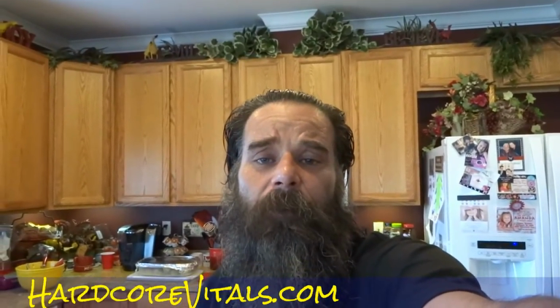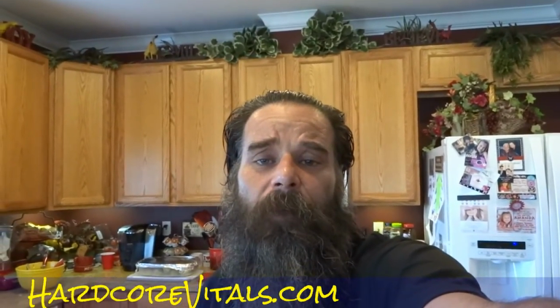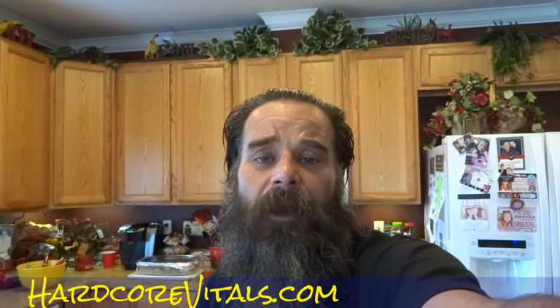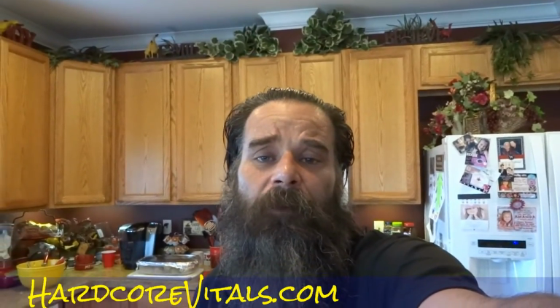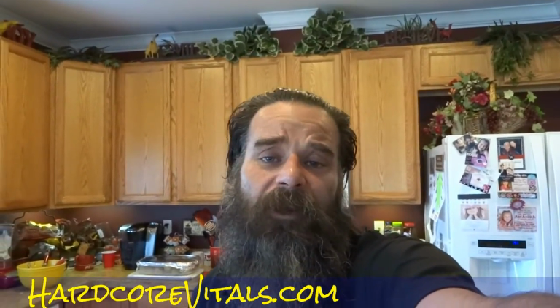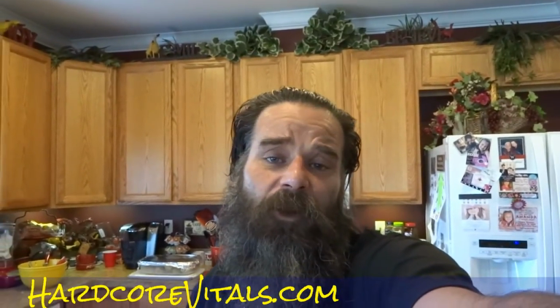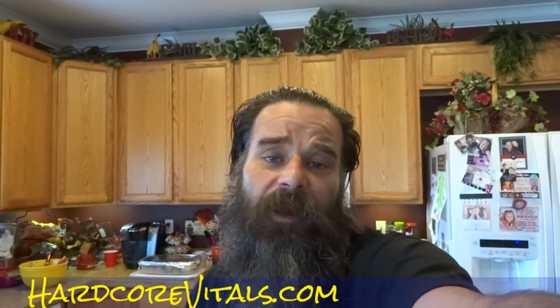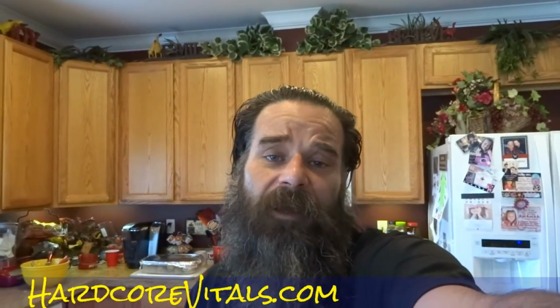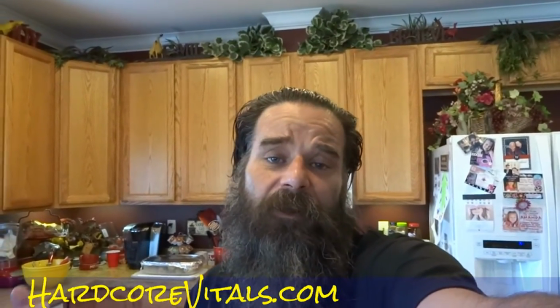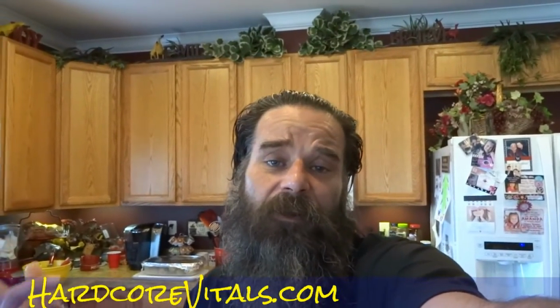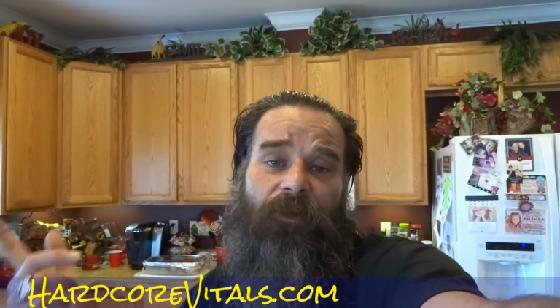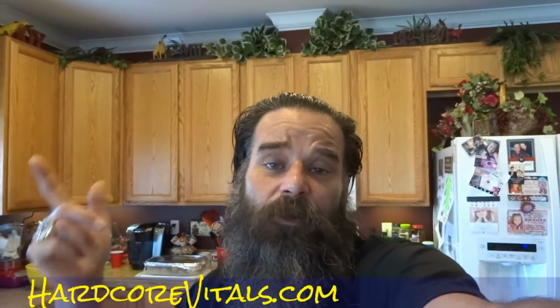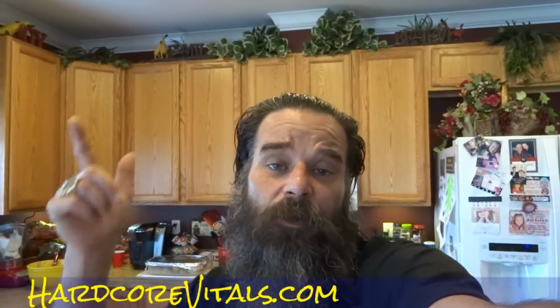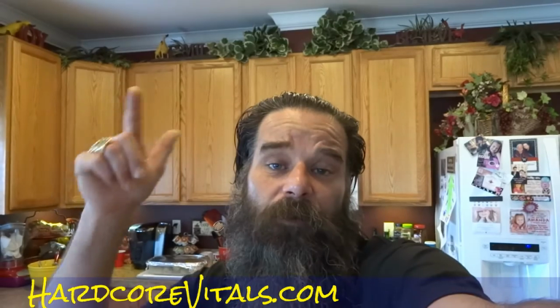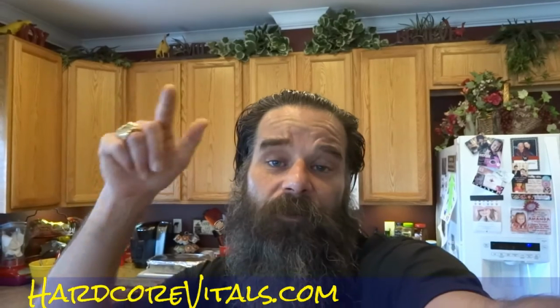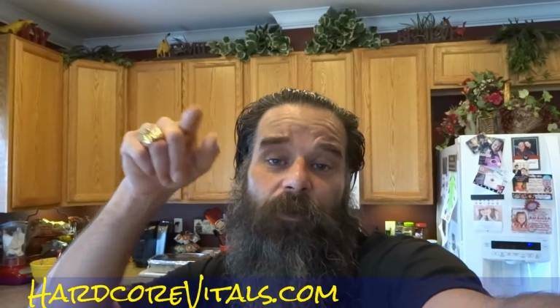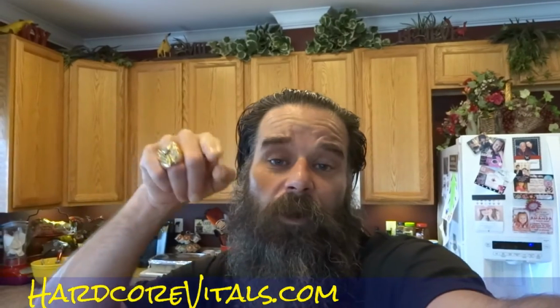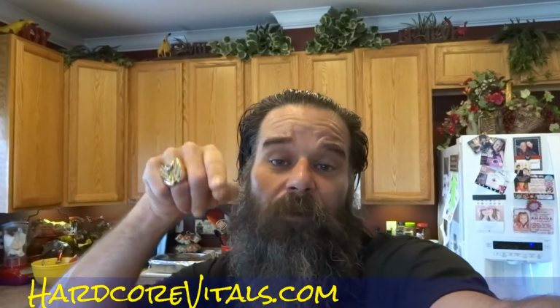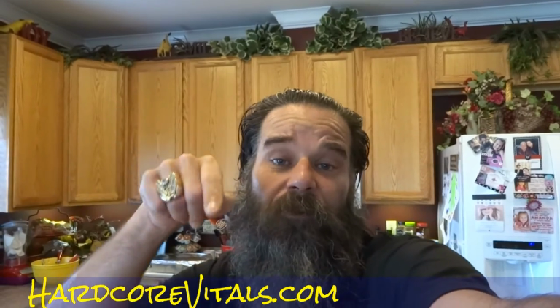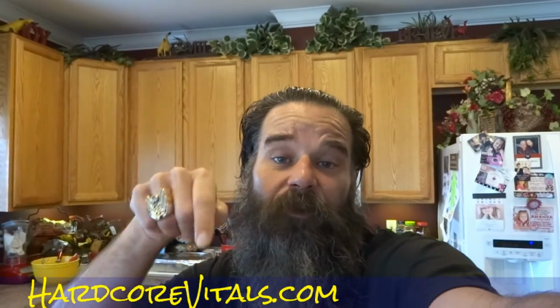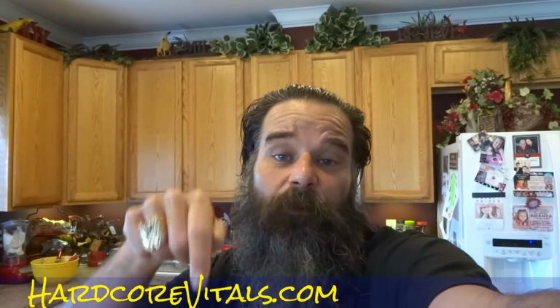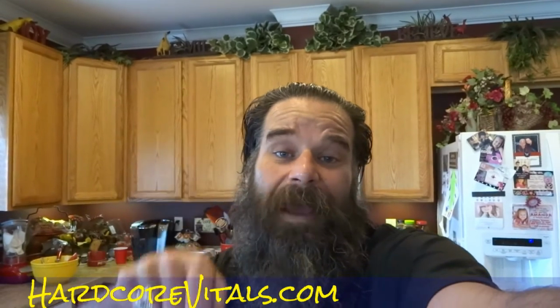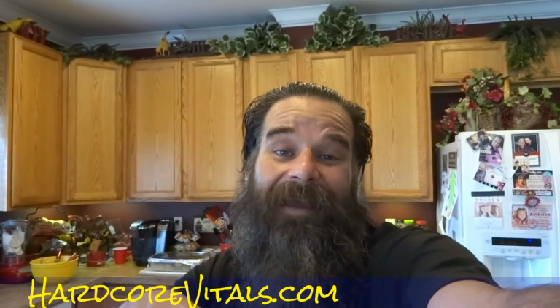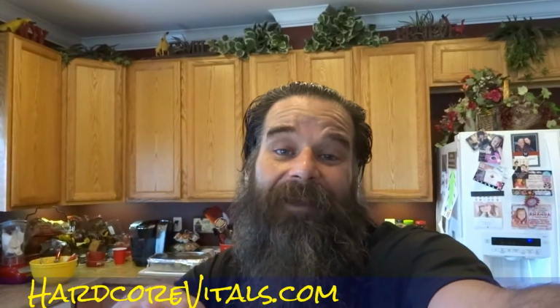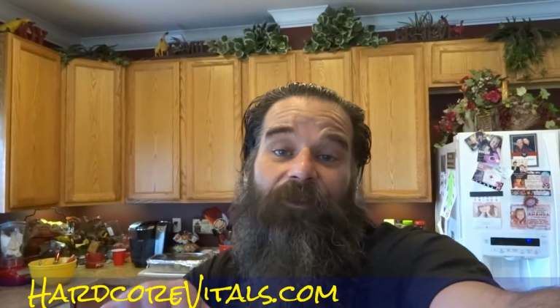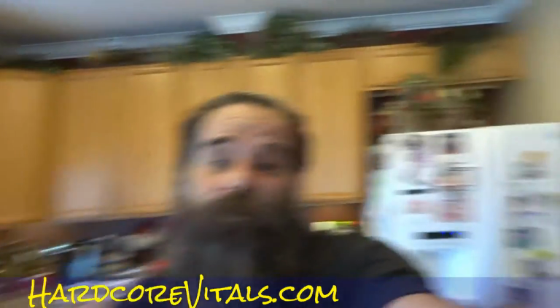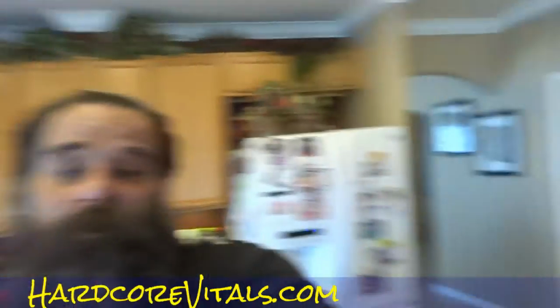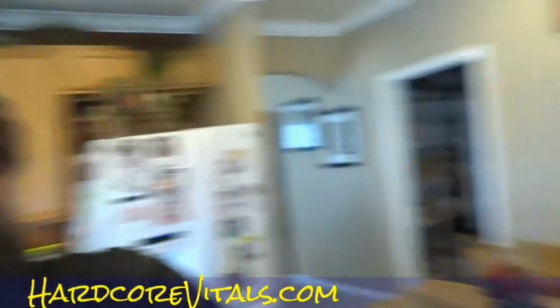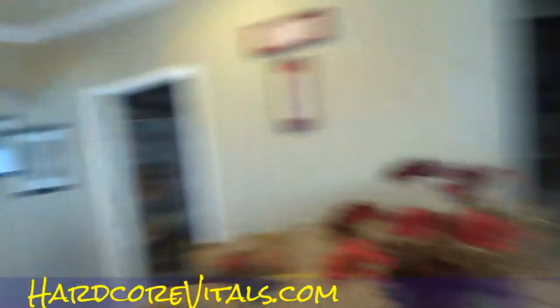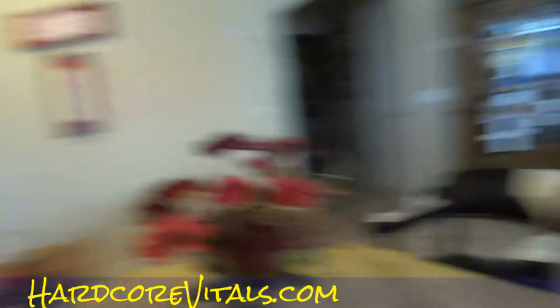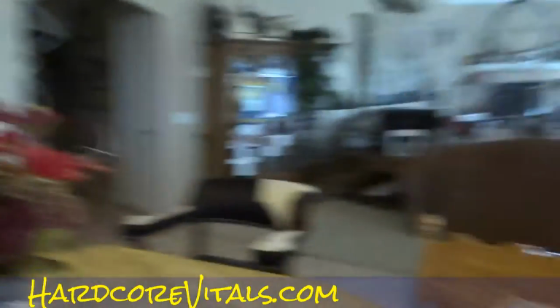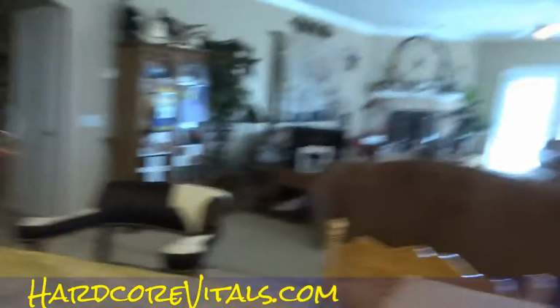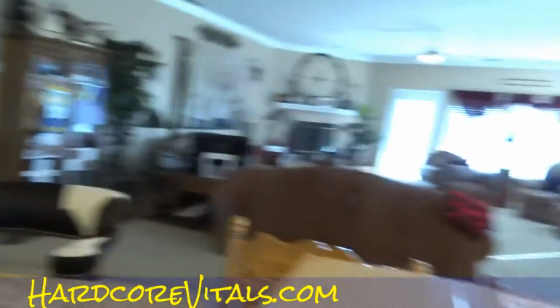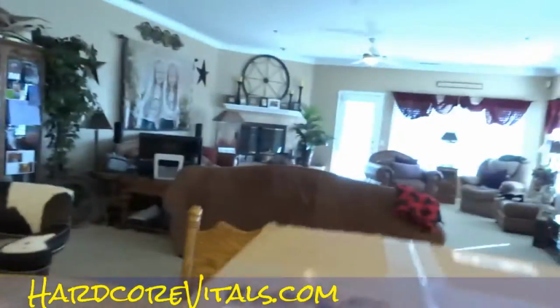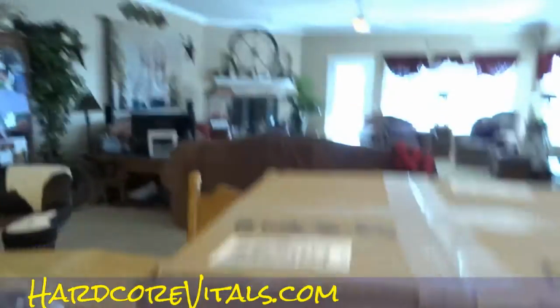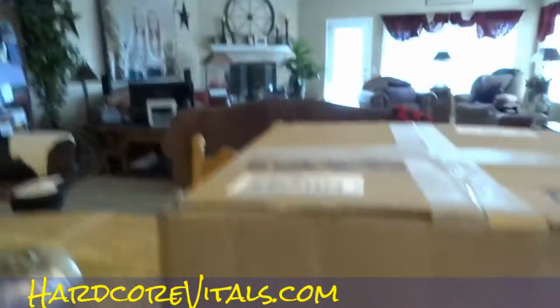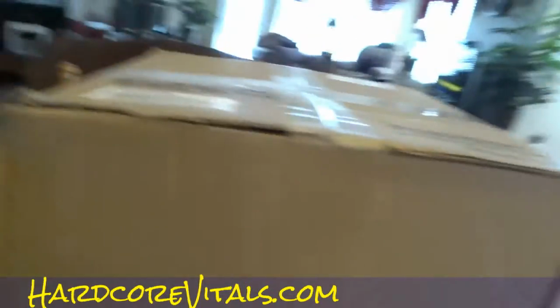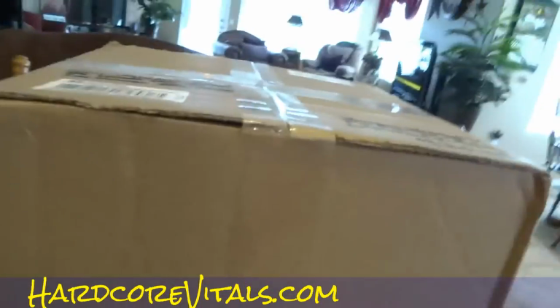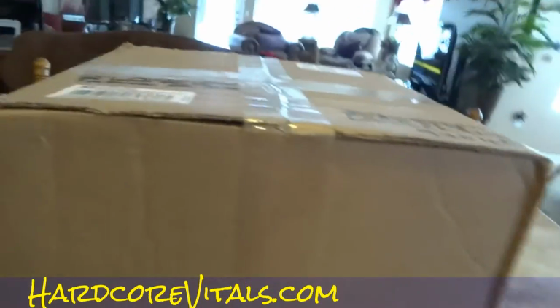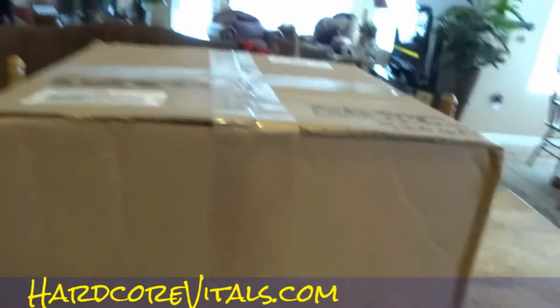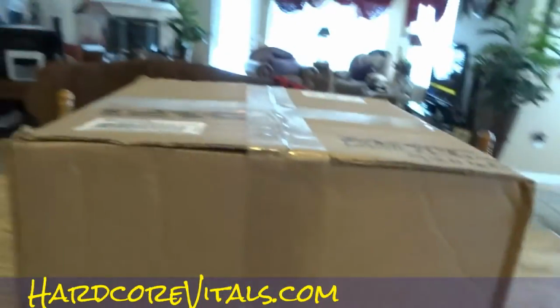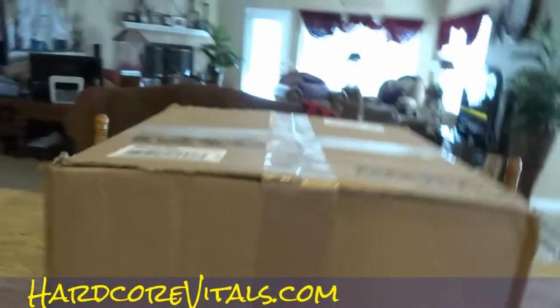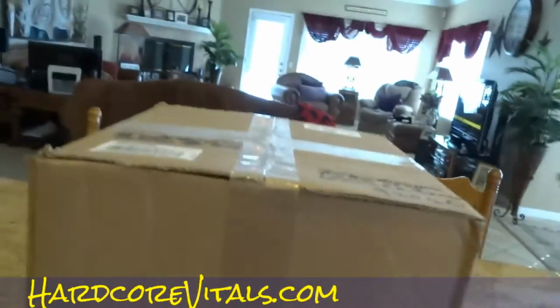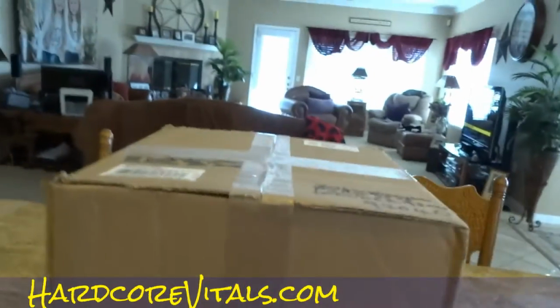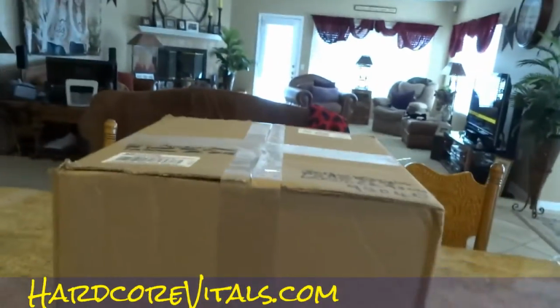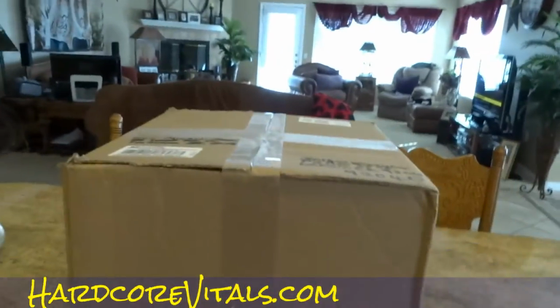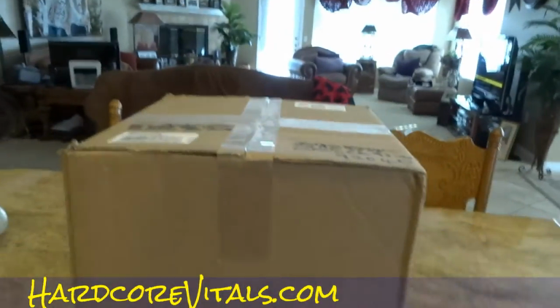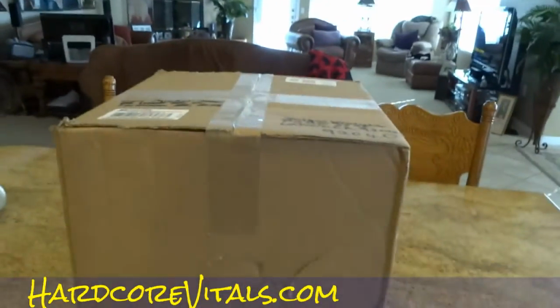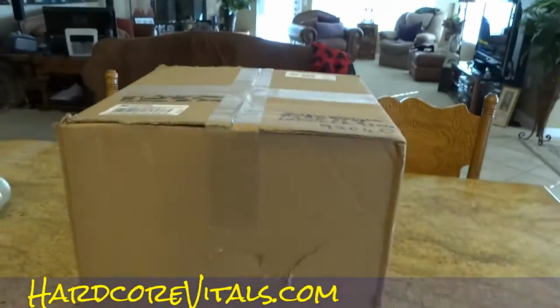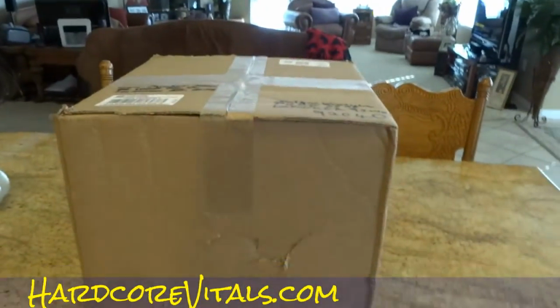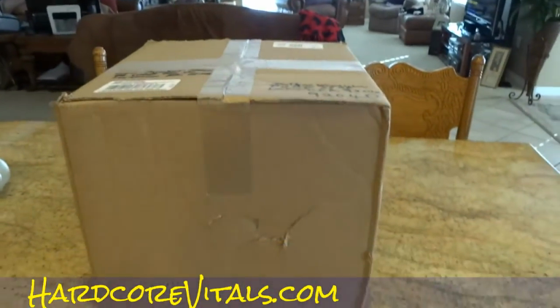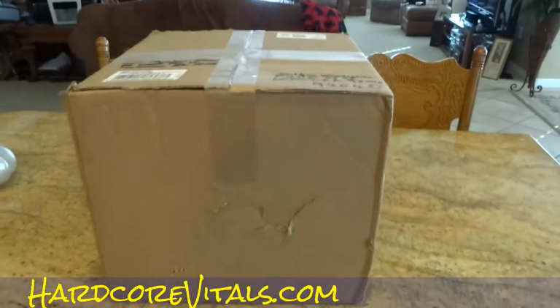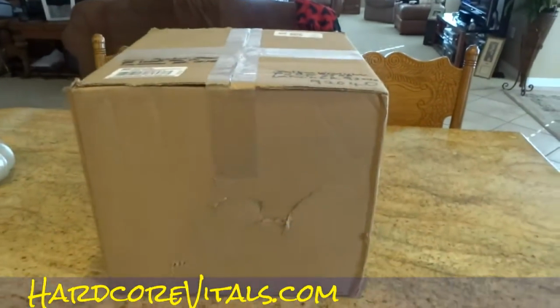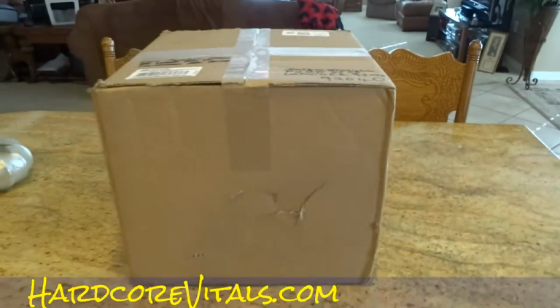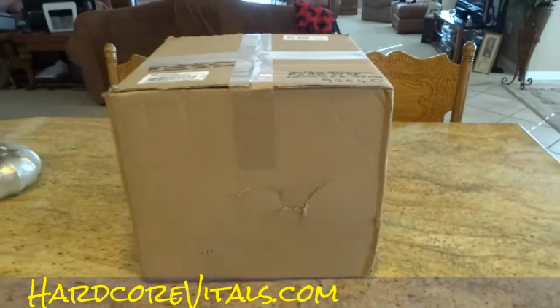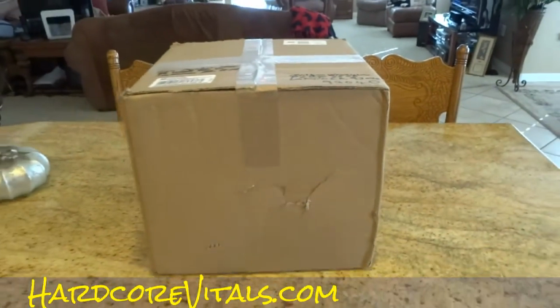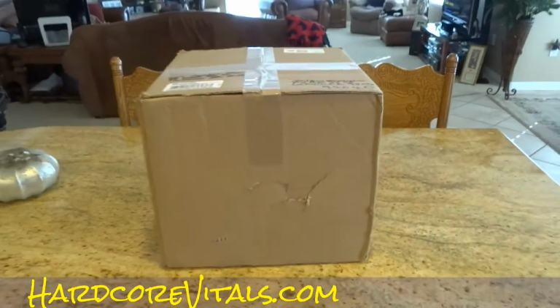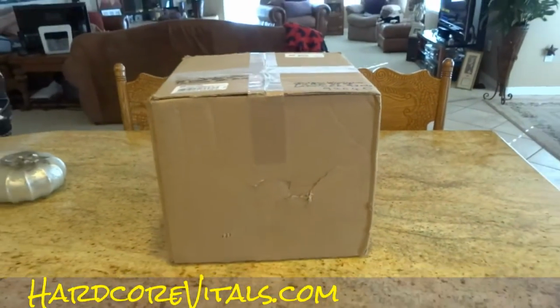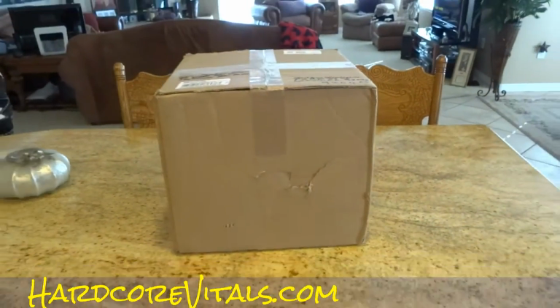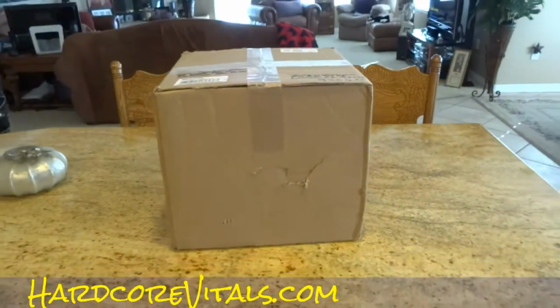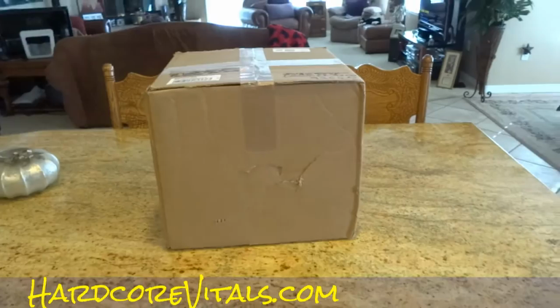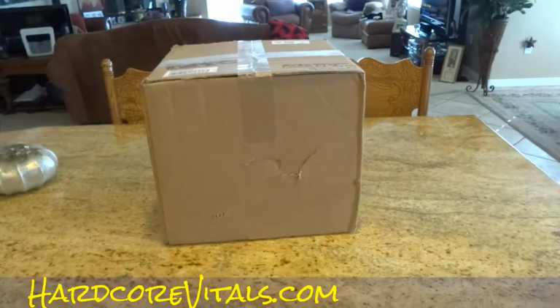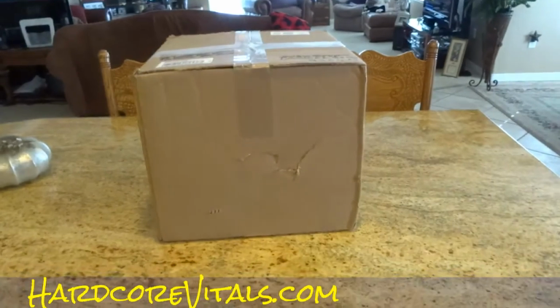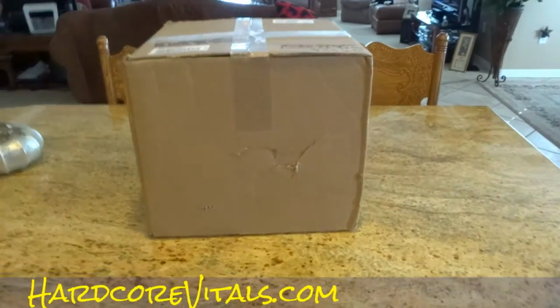I'm going to go ahead and do a review of this package. It's a sweet package — look at that big ol' package.